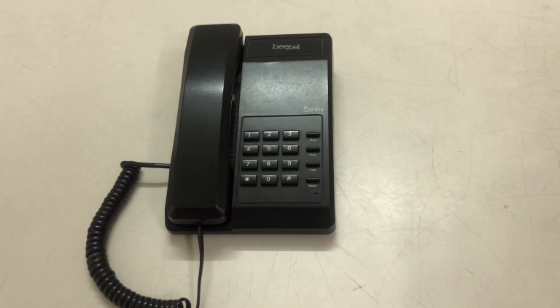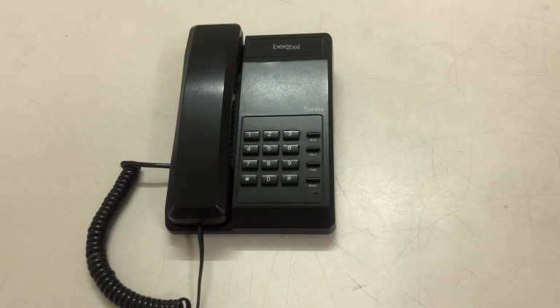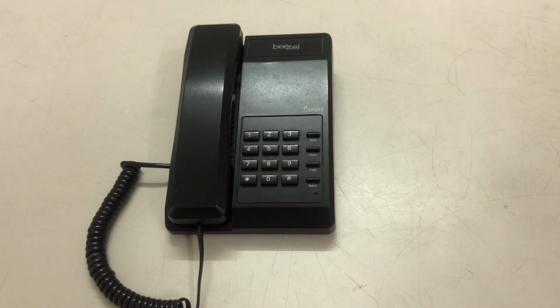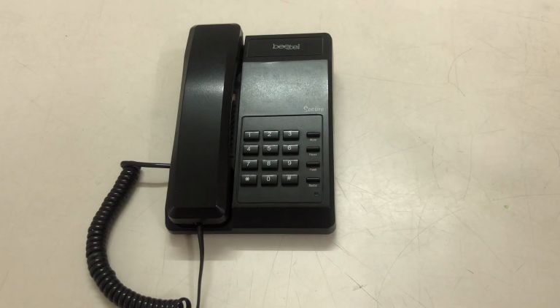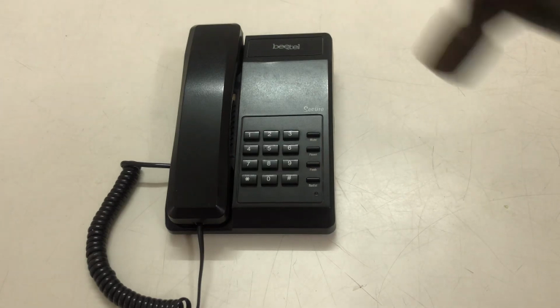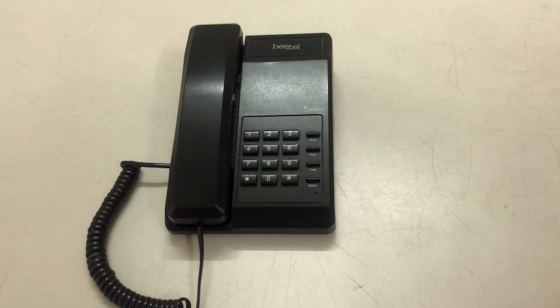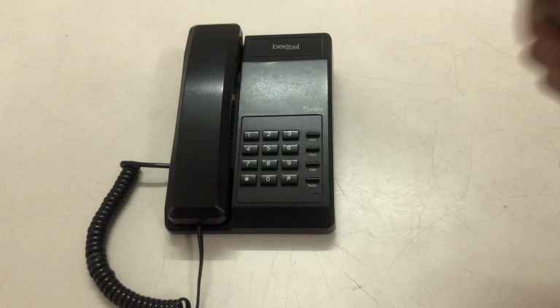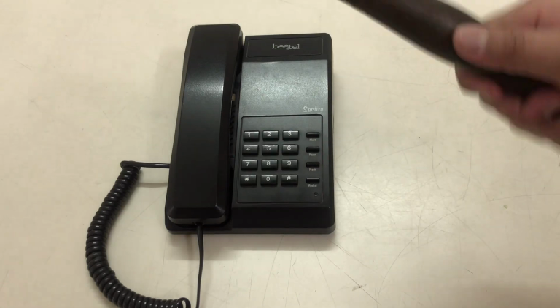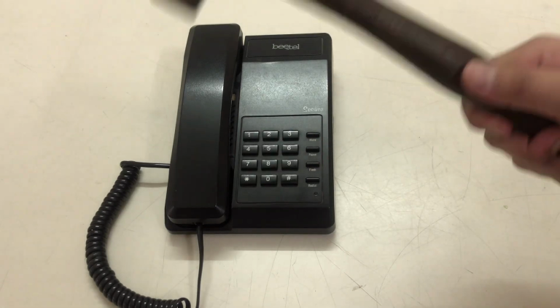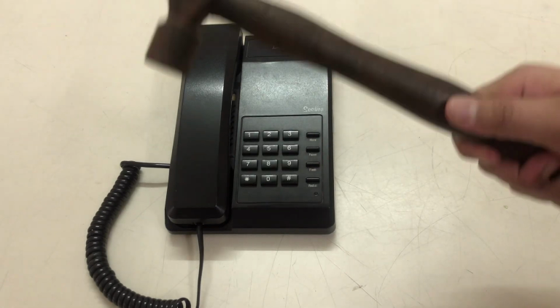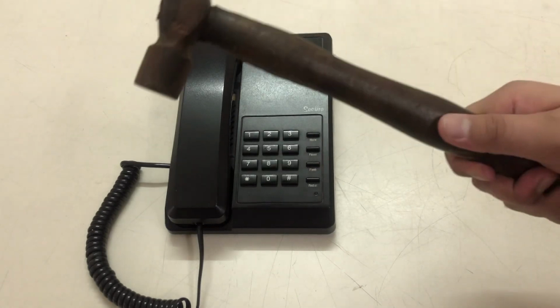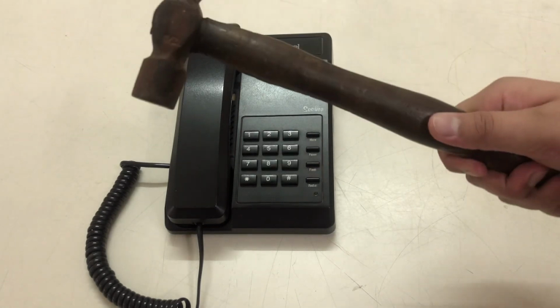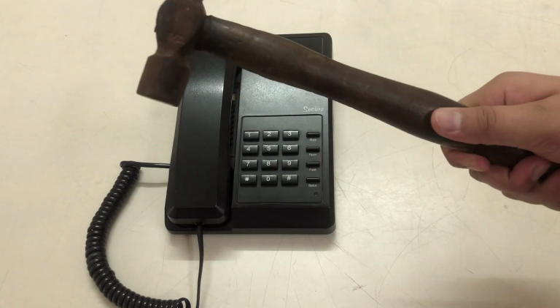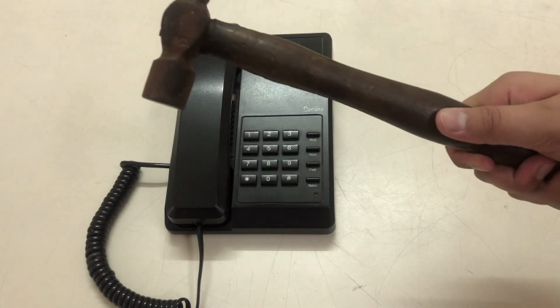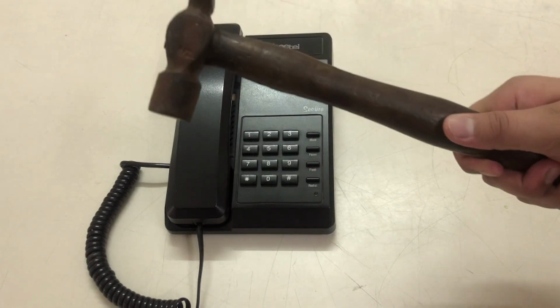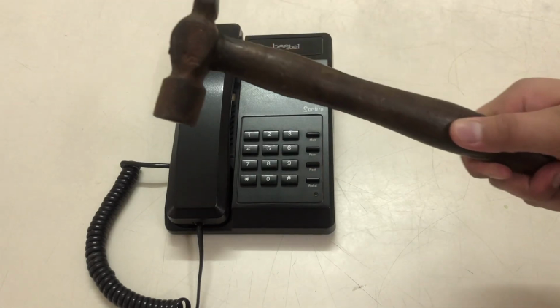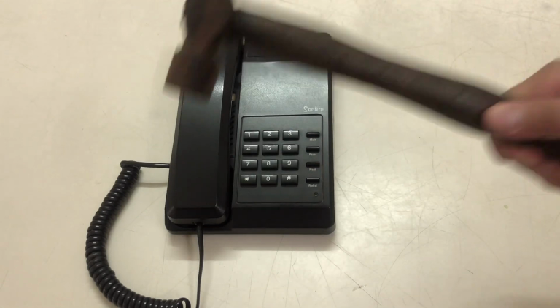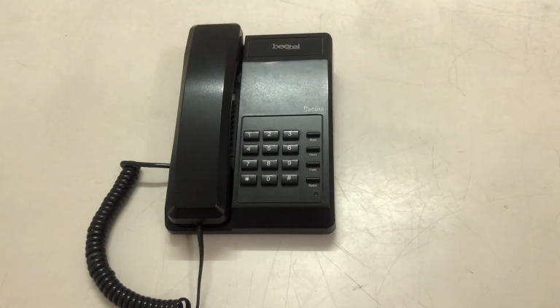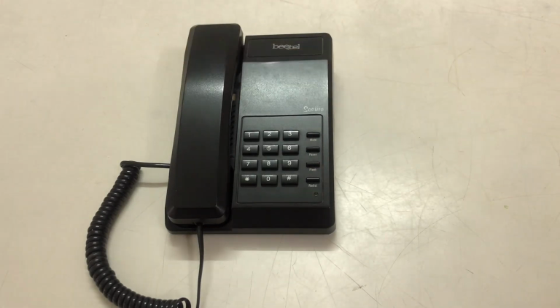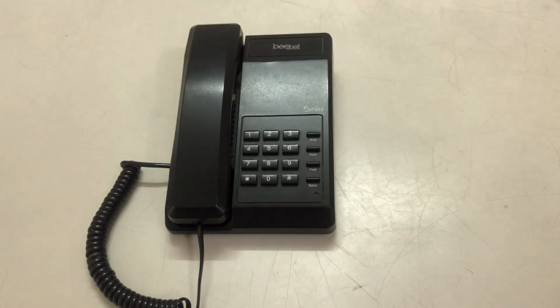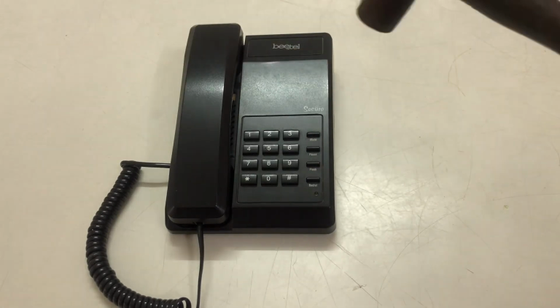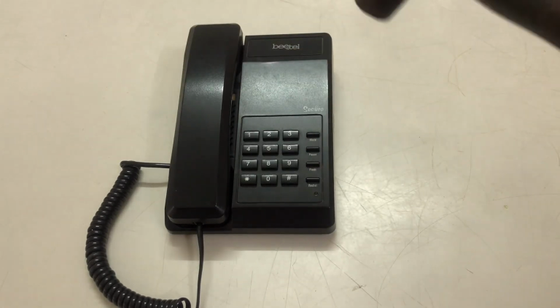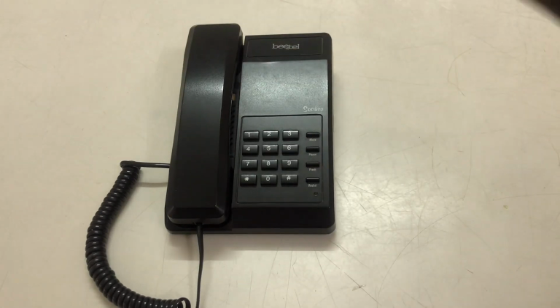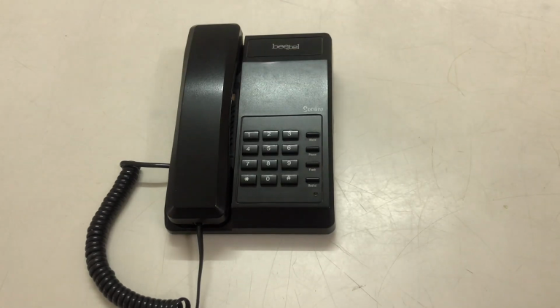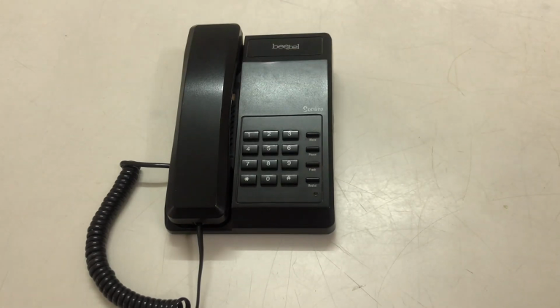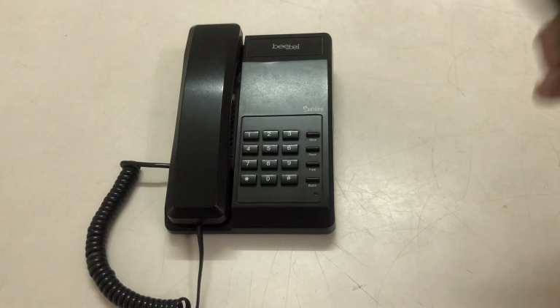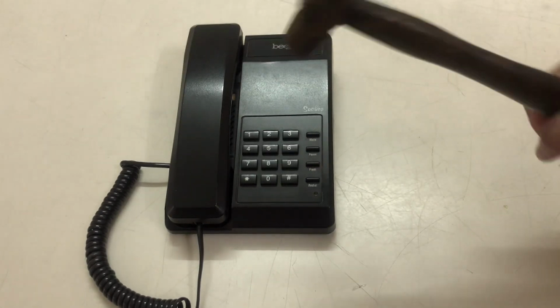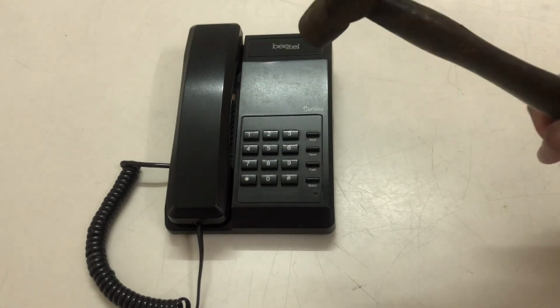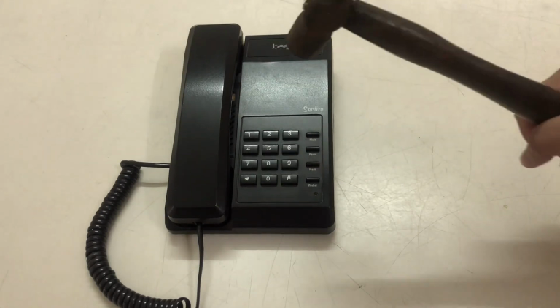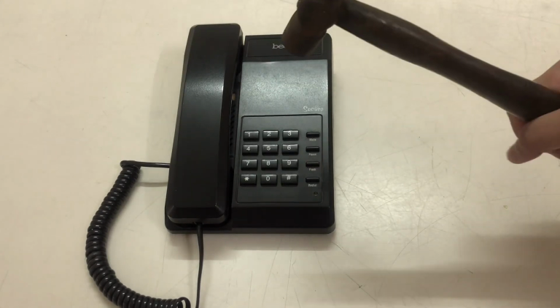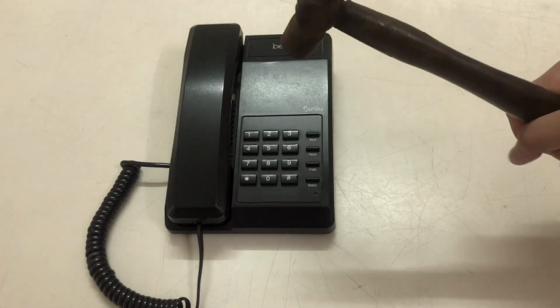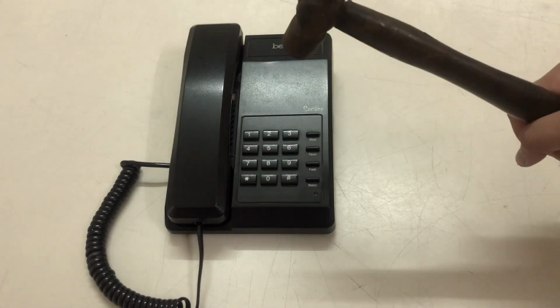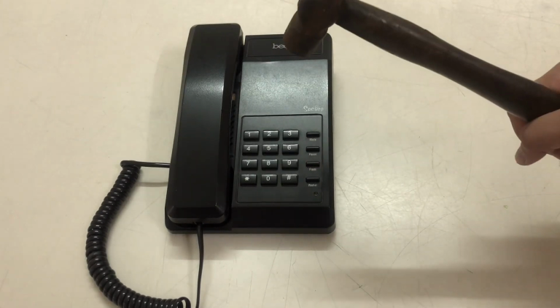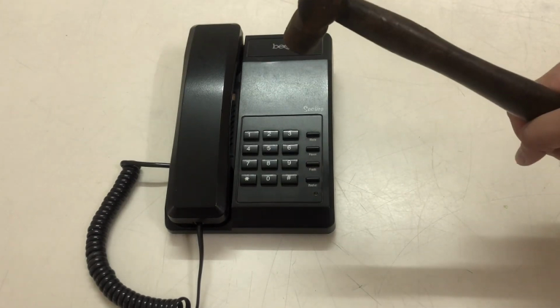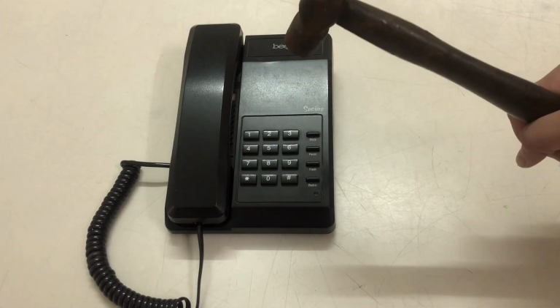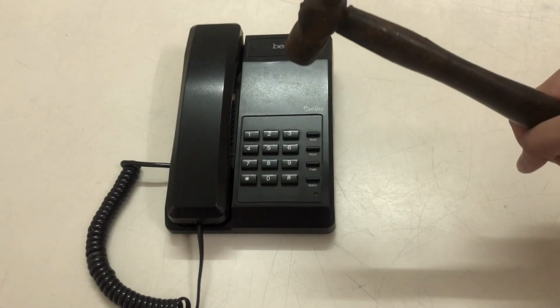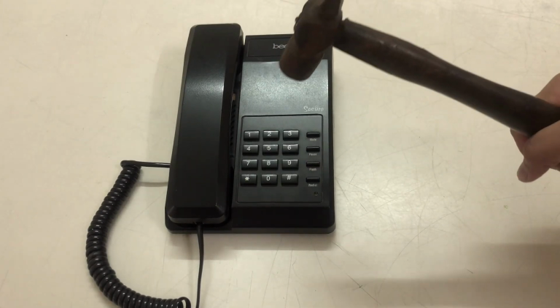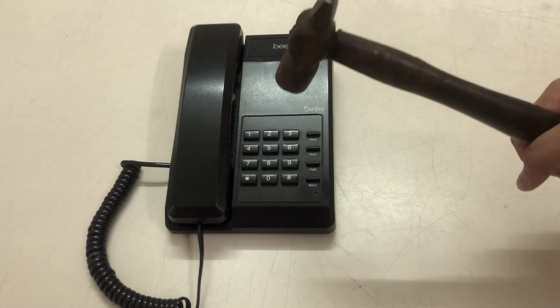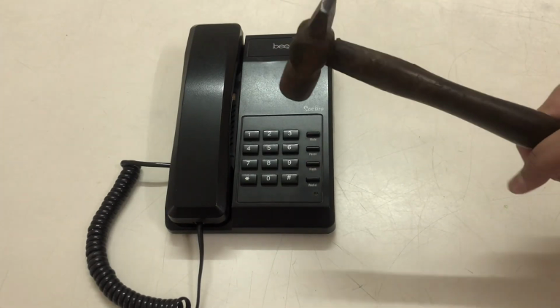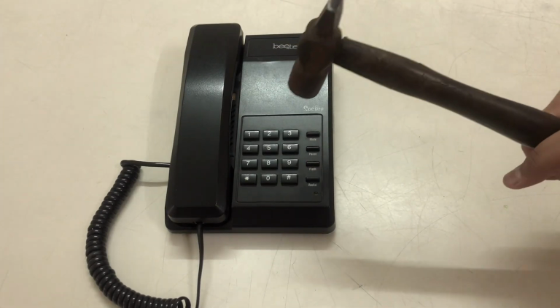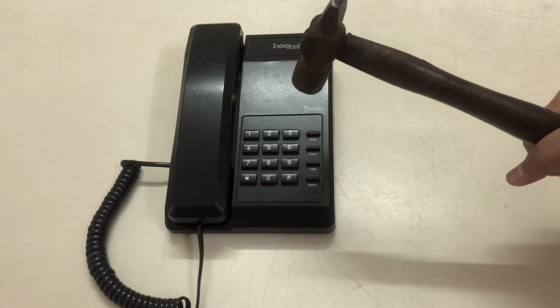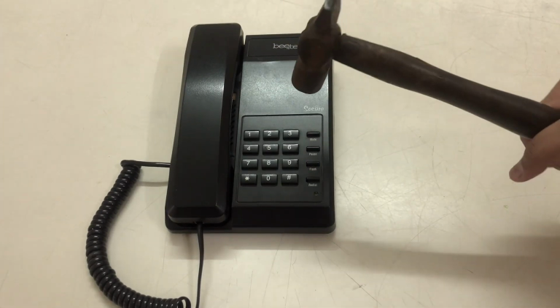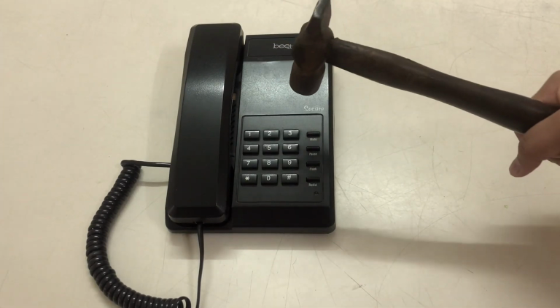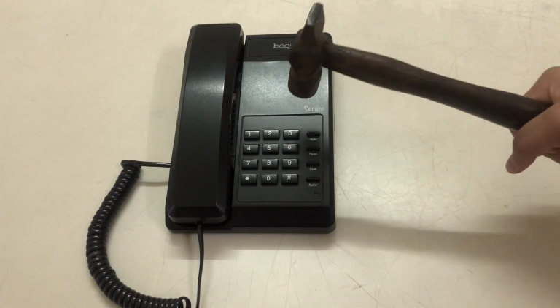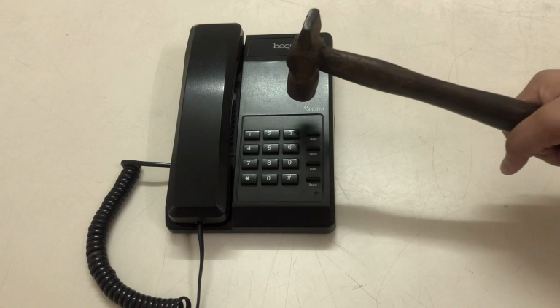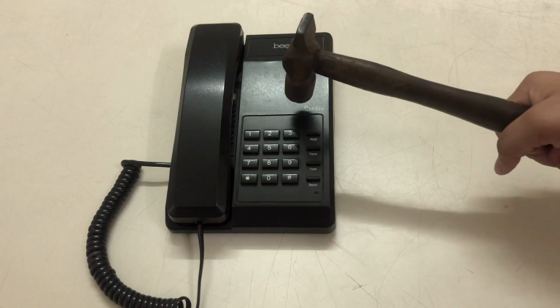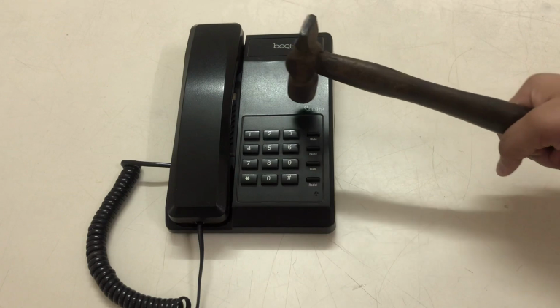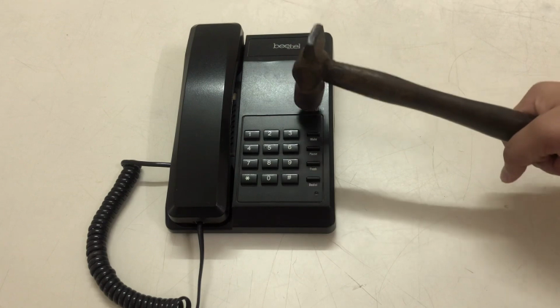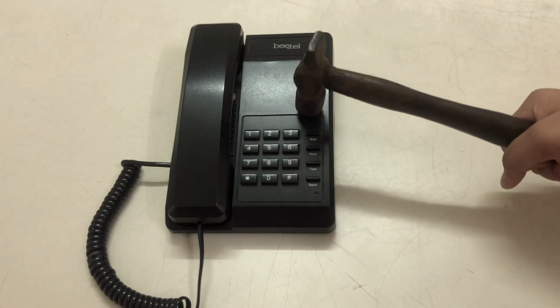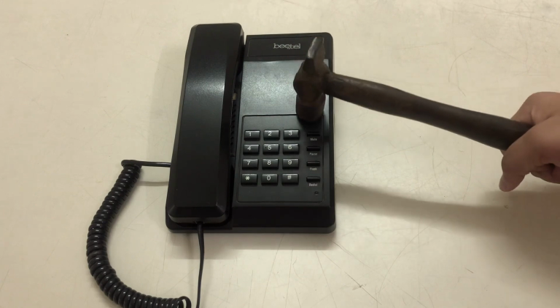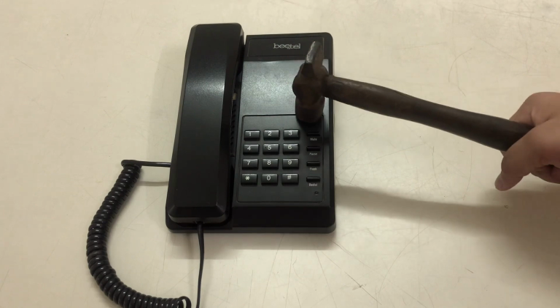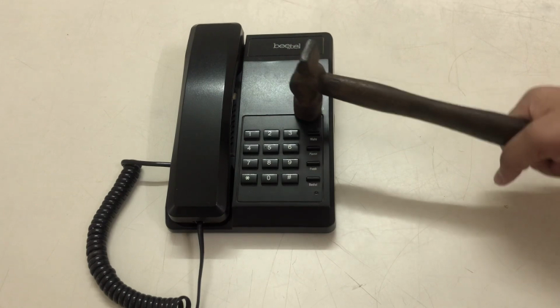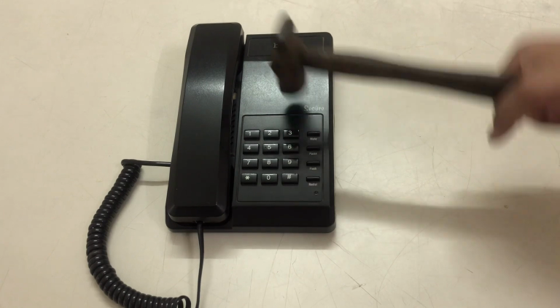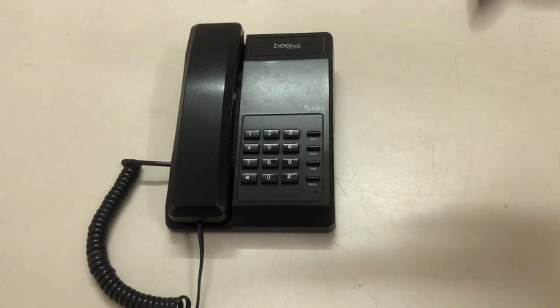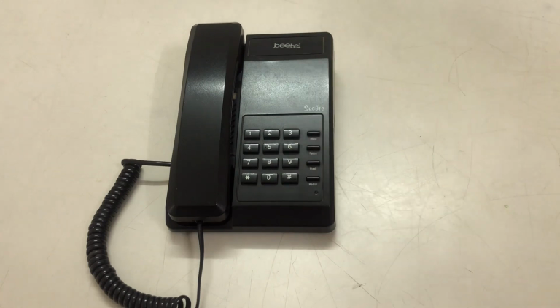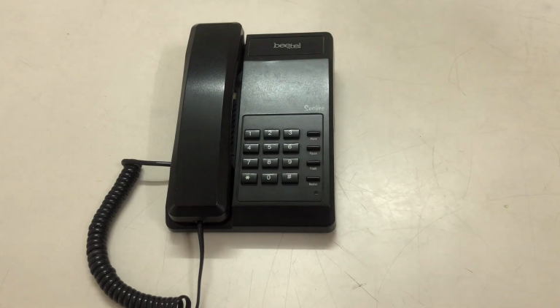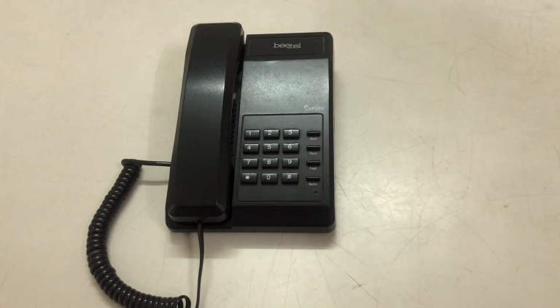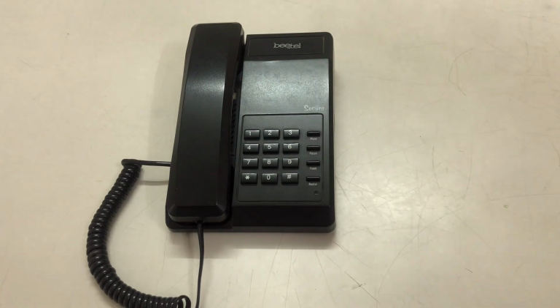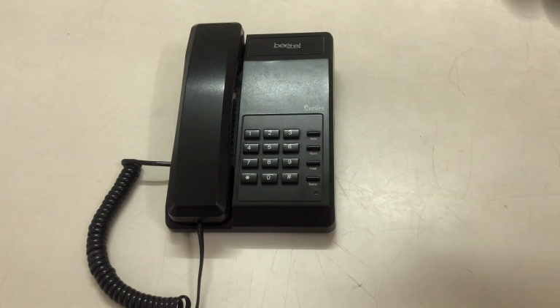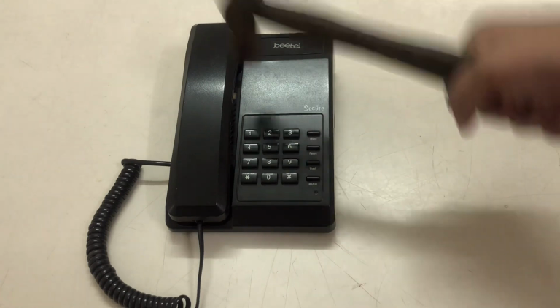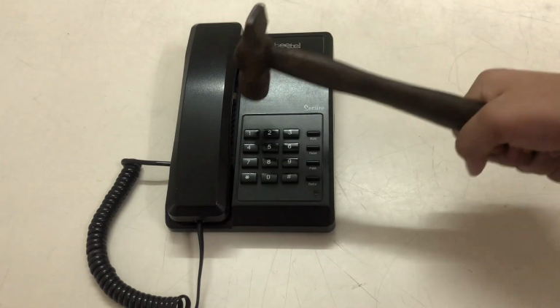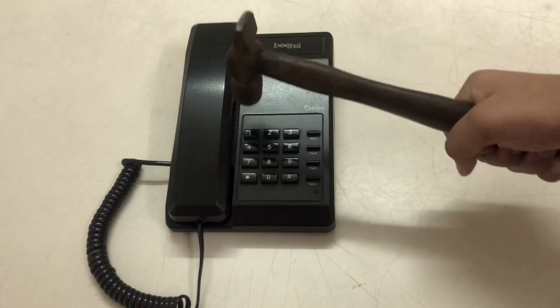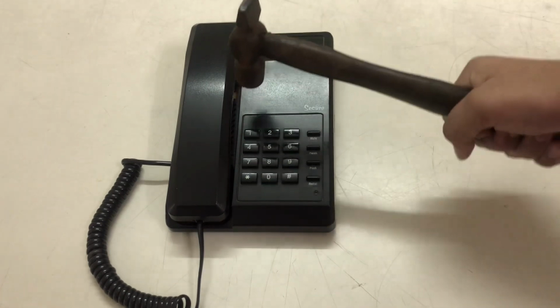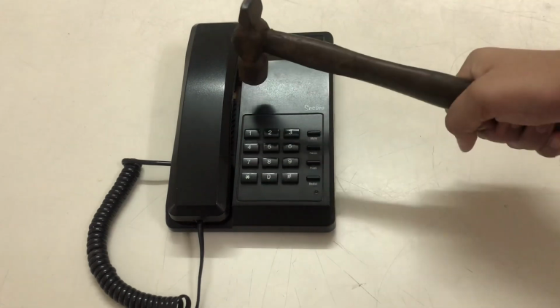Now, my hammer is ready. The phone is ready here. Now I will hit it on the phone.